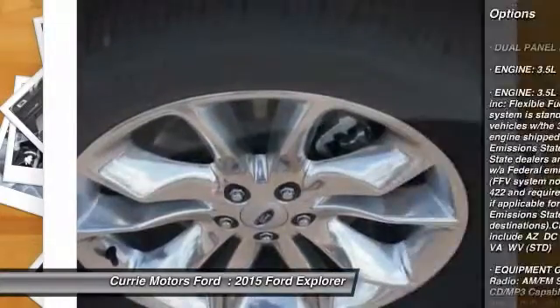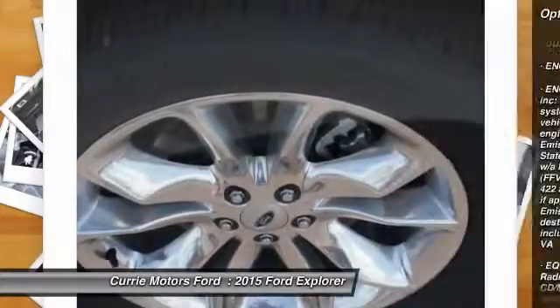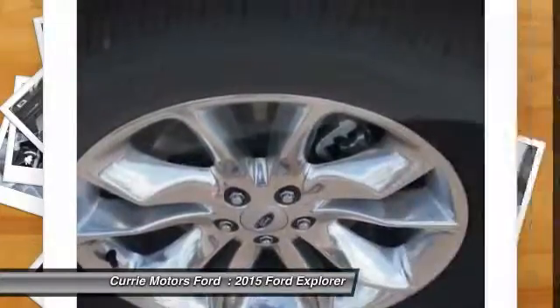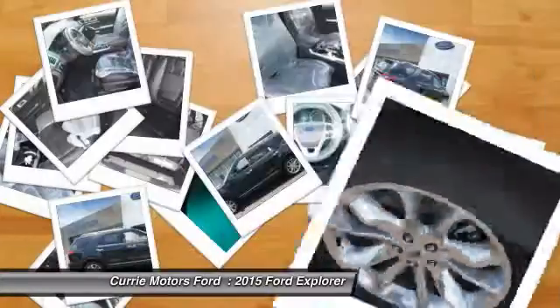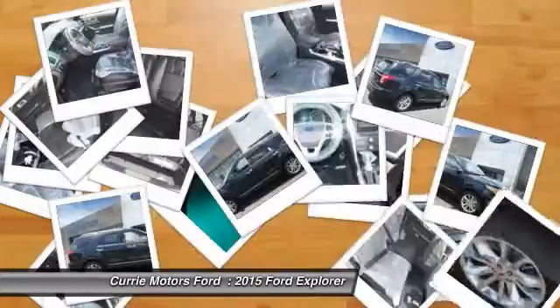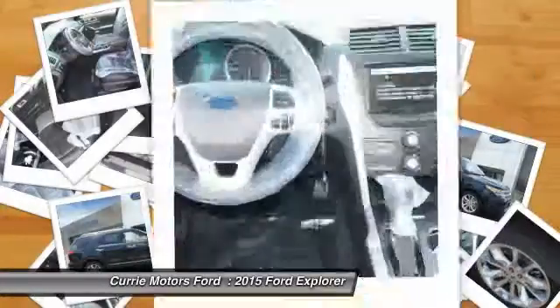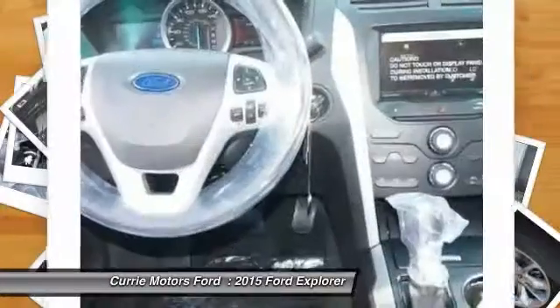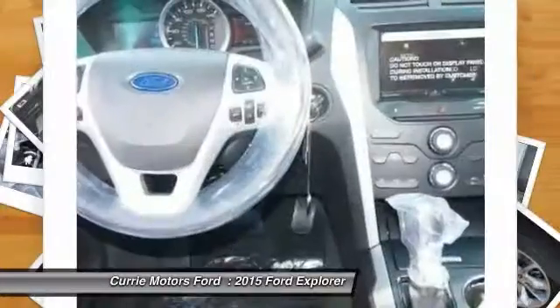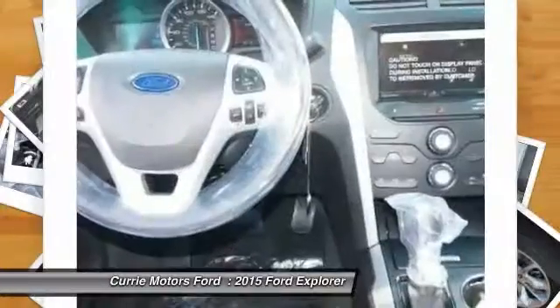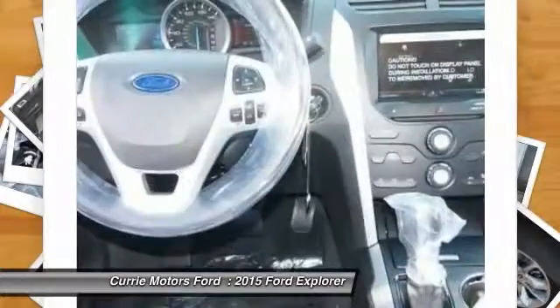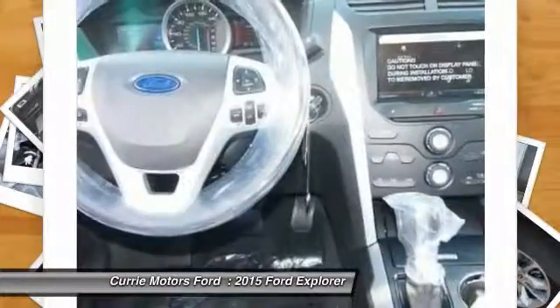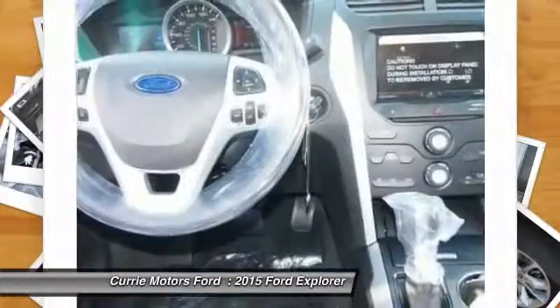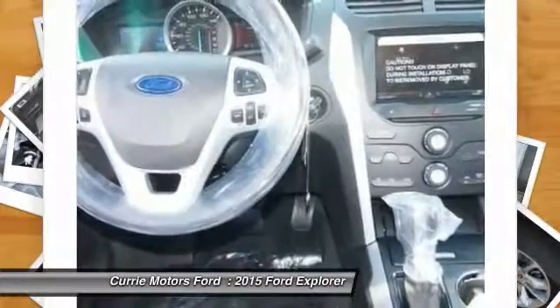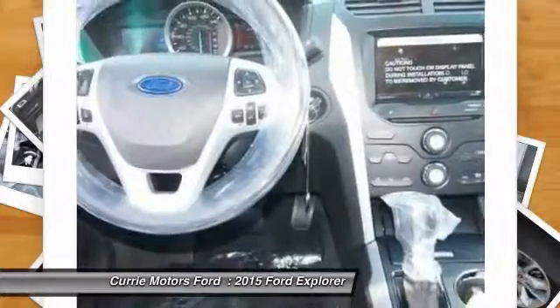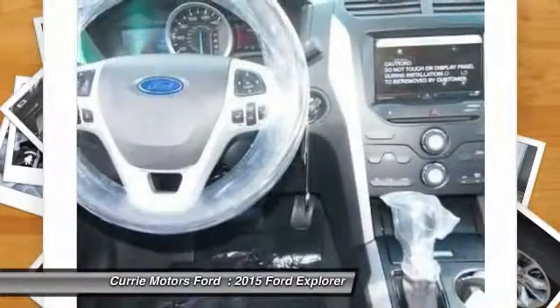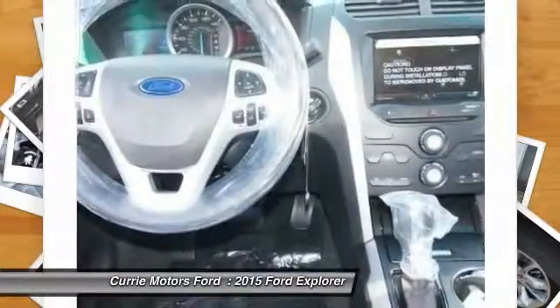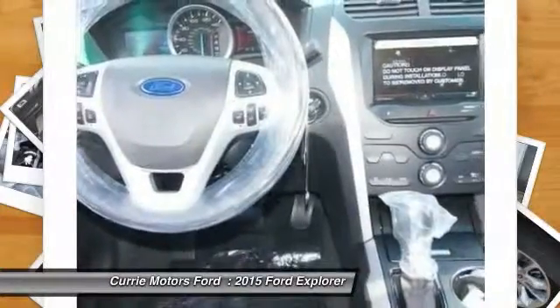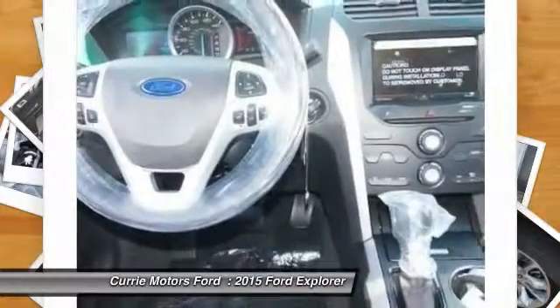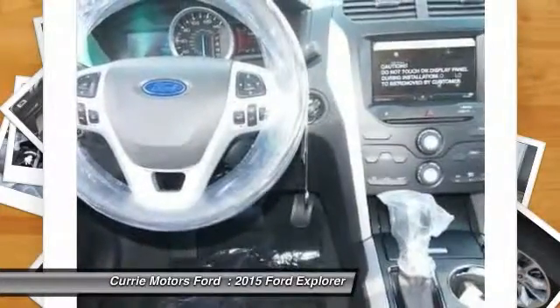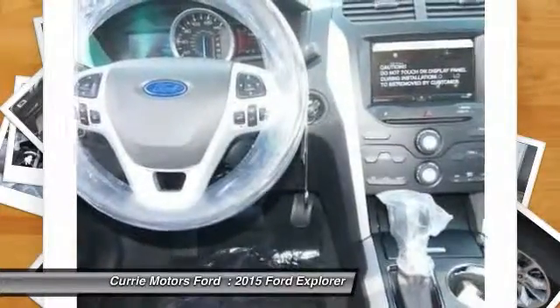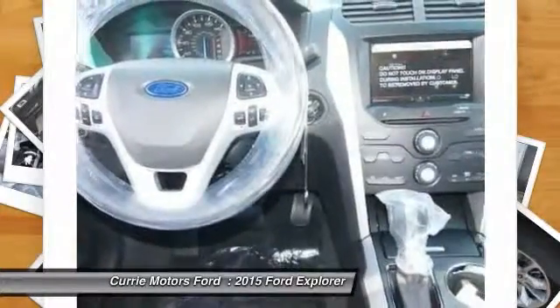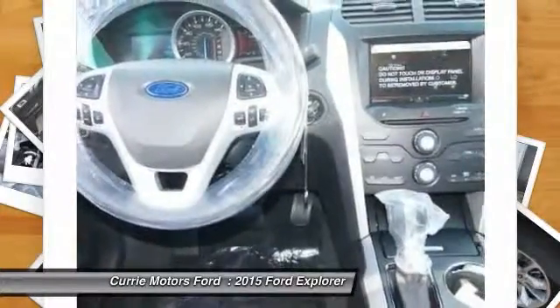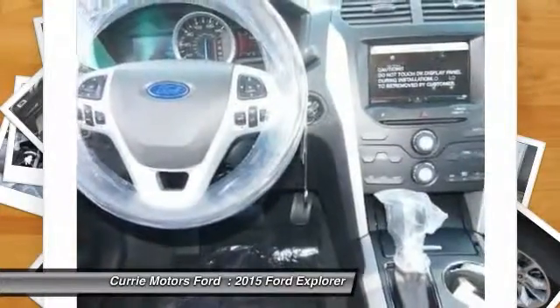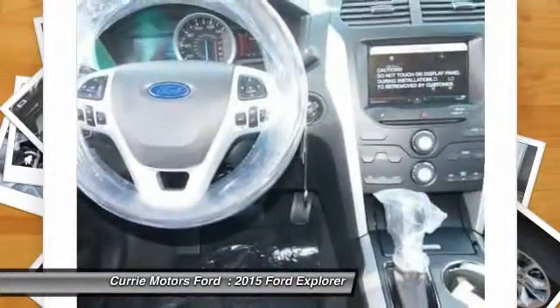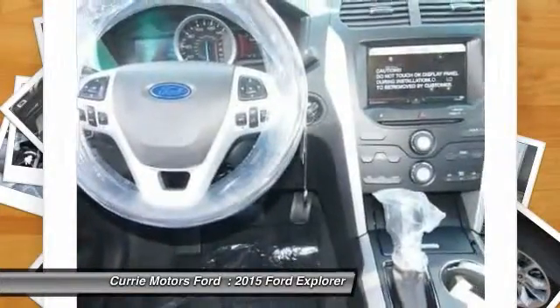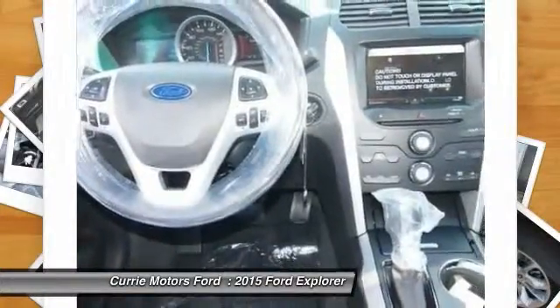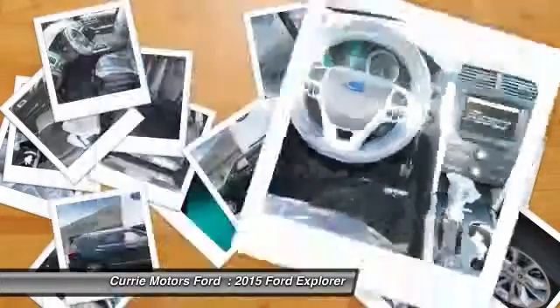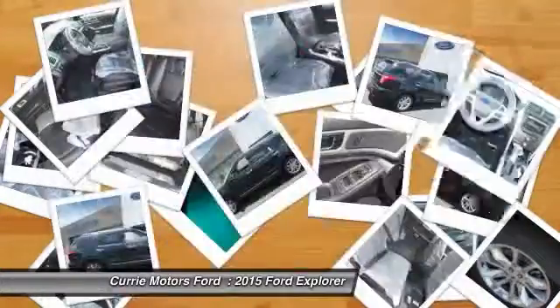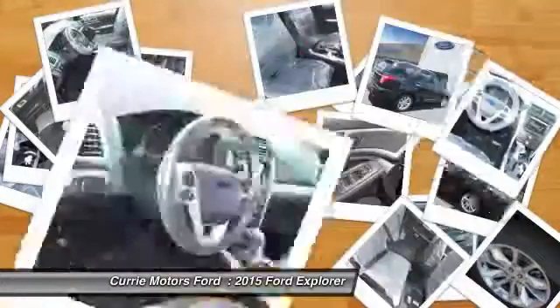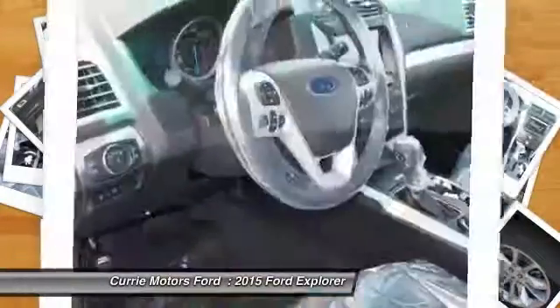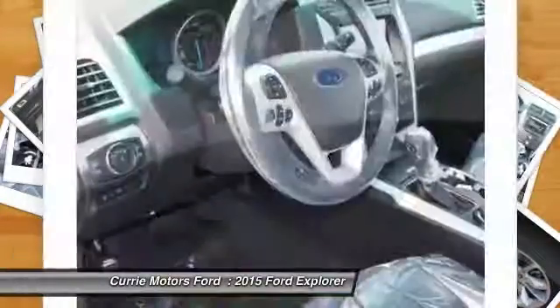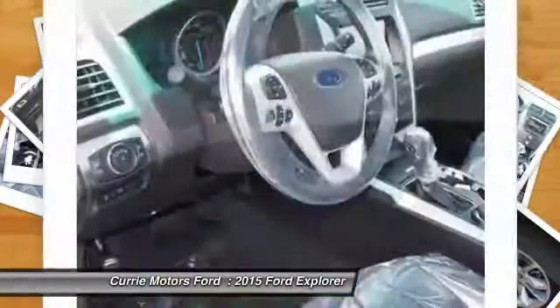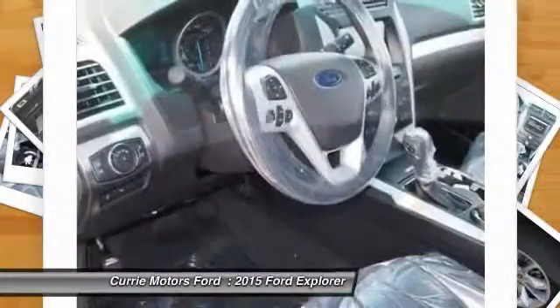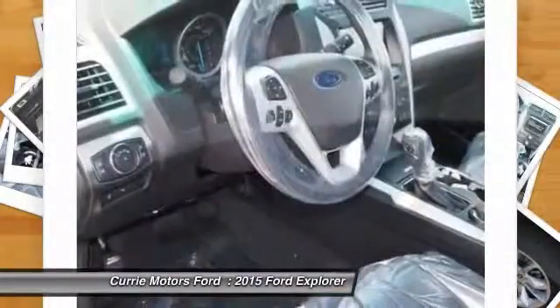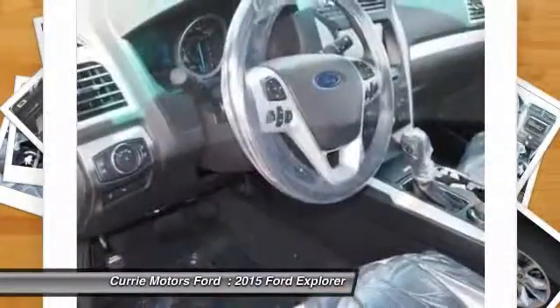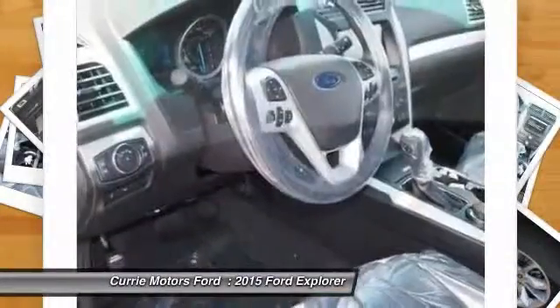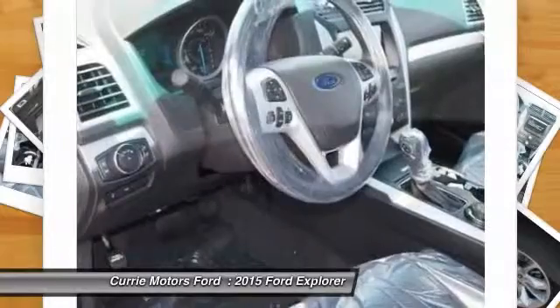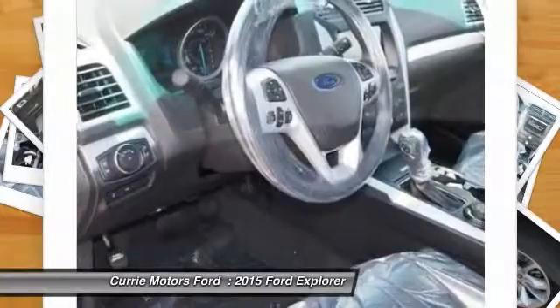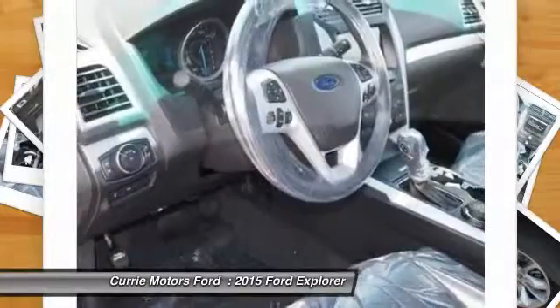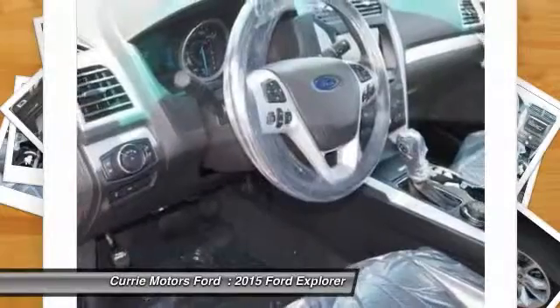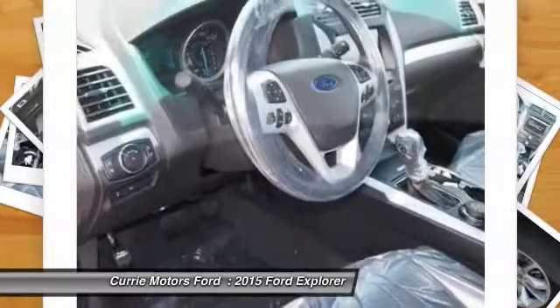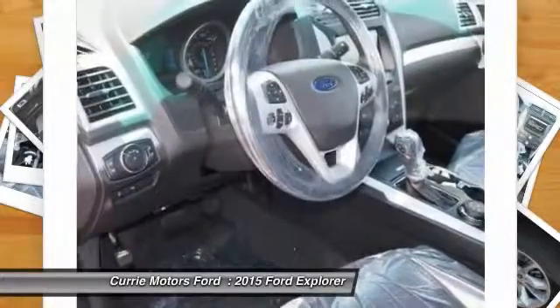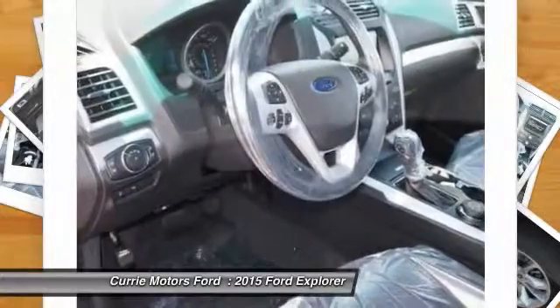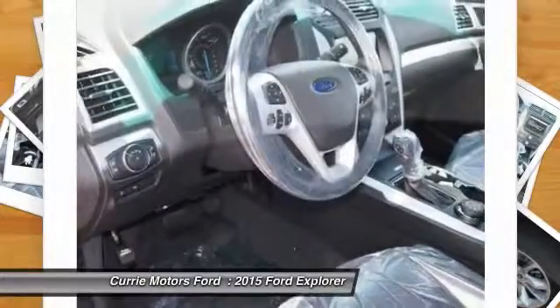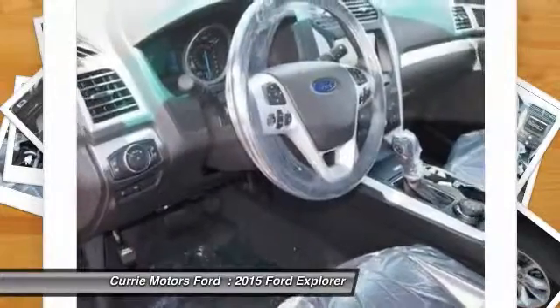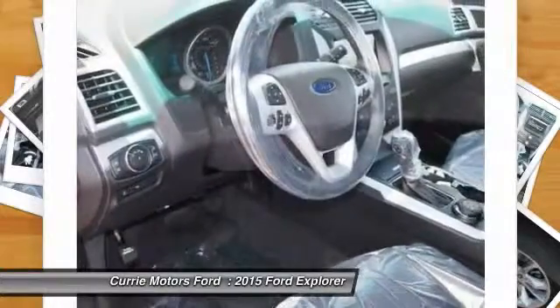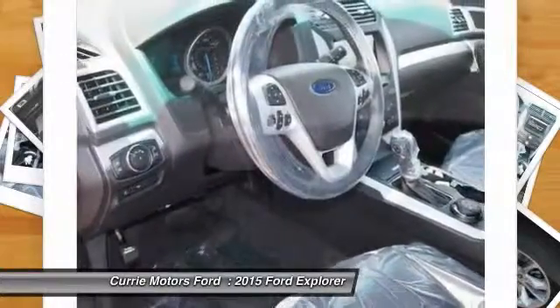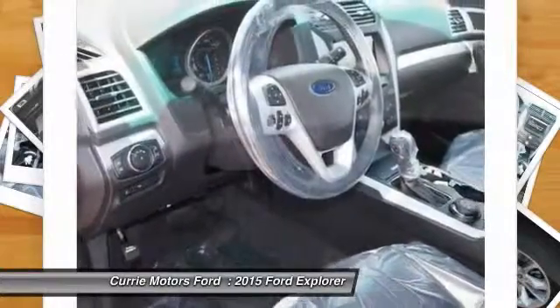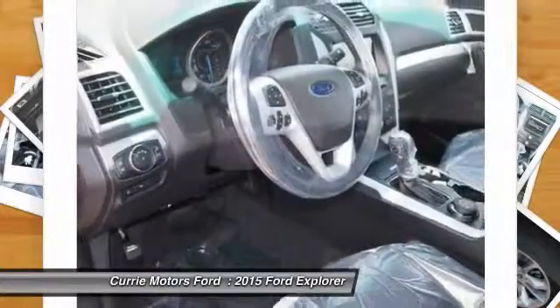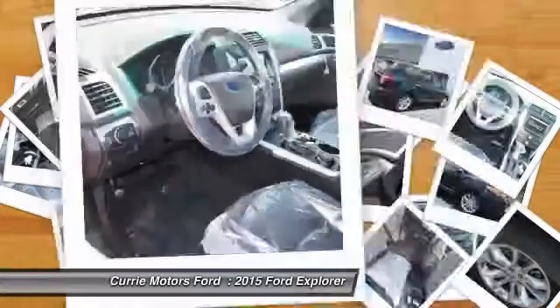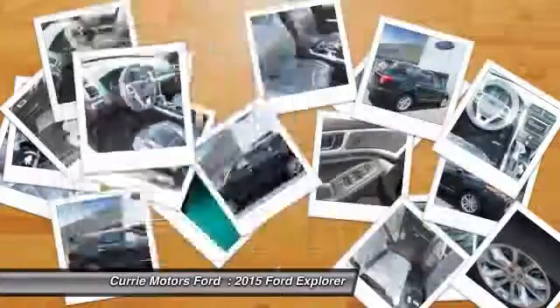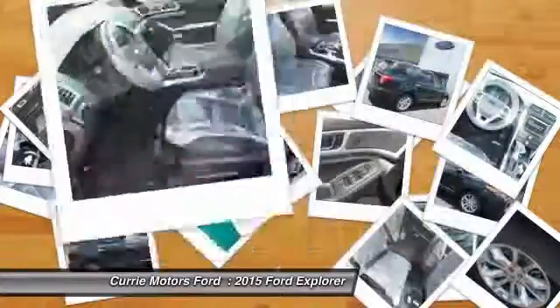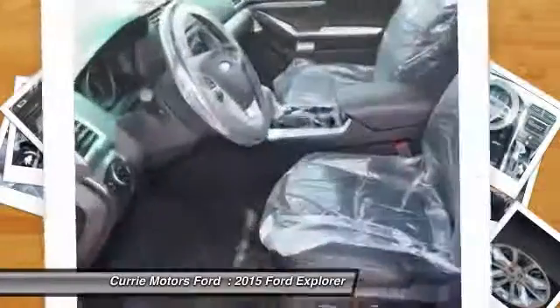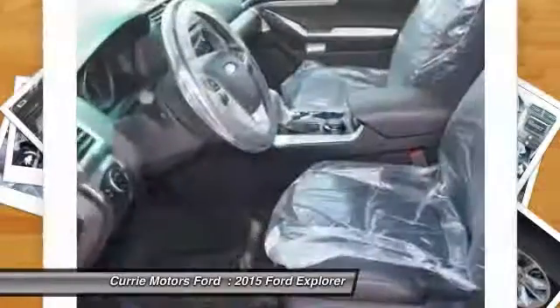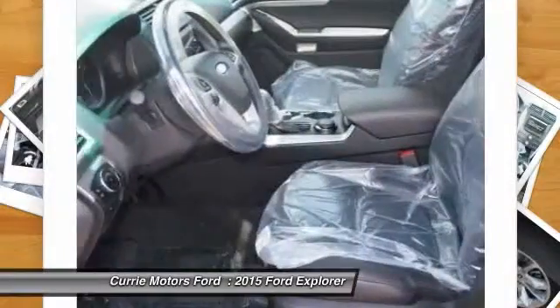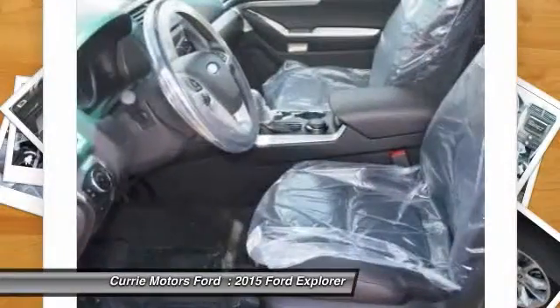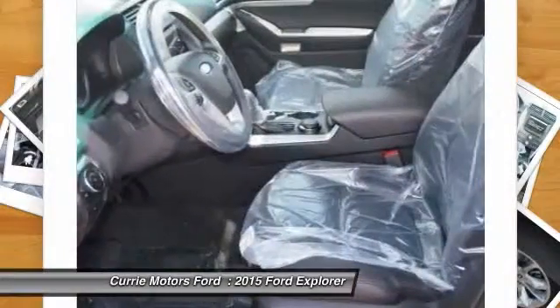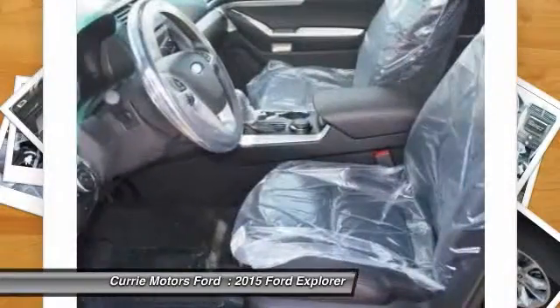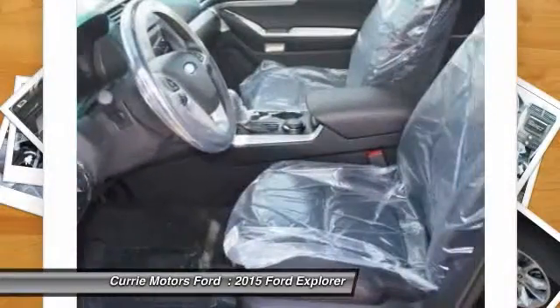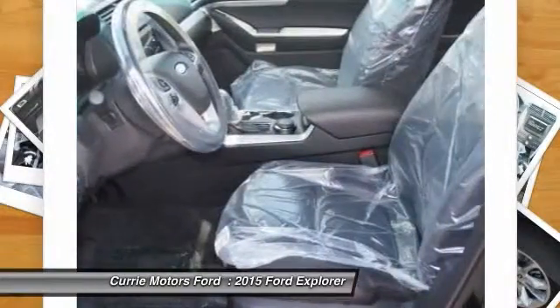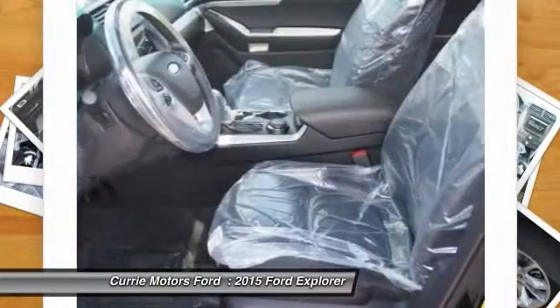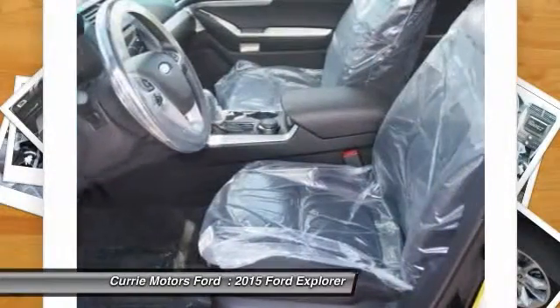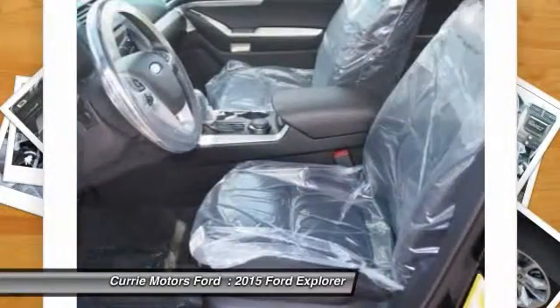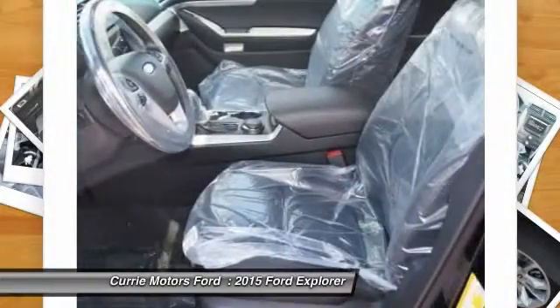Power liftgate, power passenger seat, air conditioning, adjustable steering wheel, power steering, driver airbag.